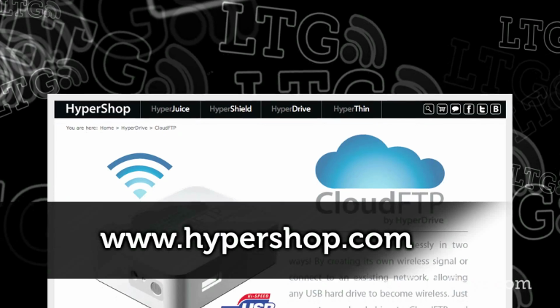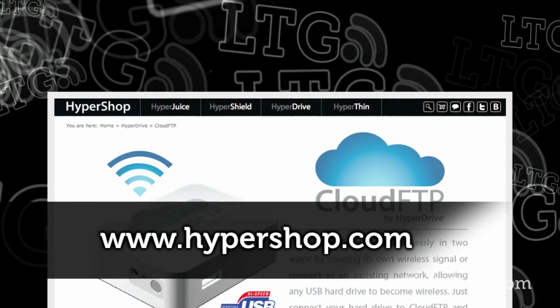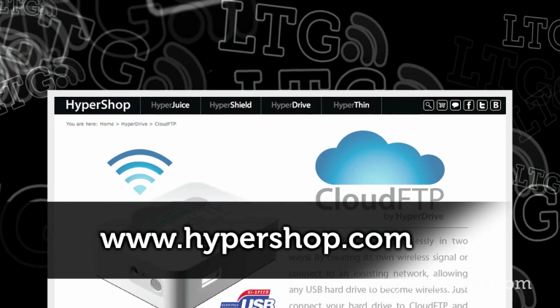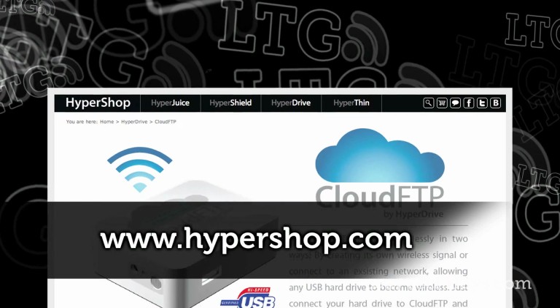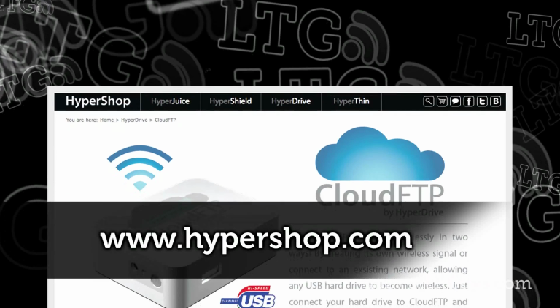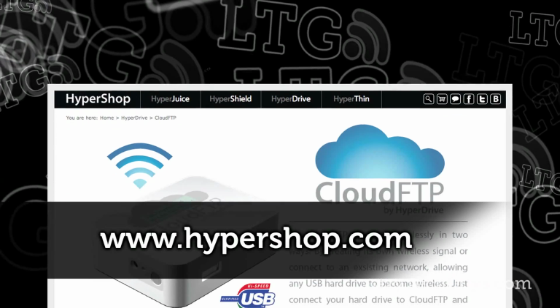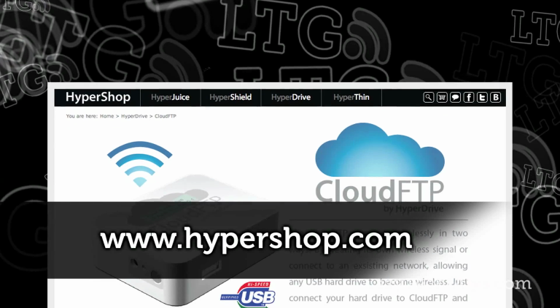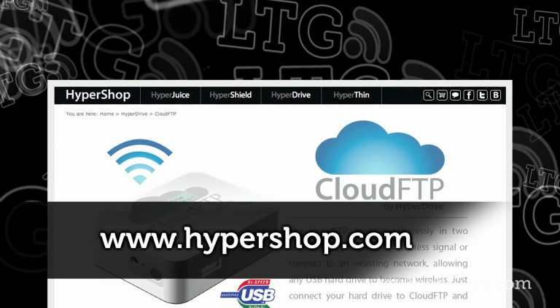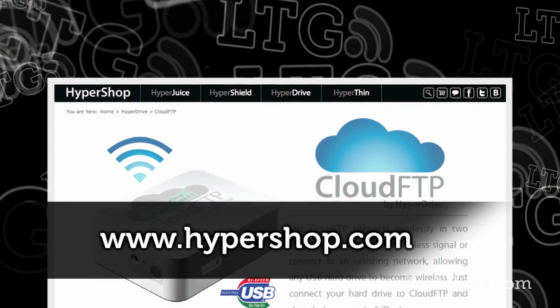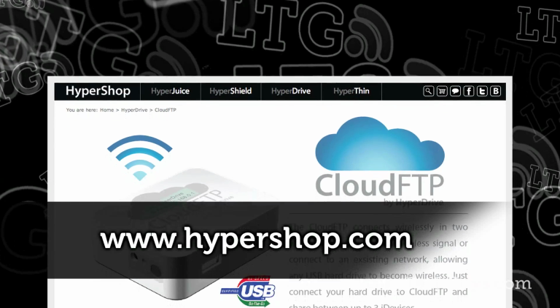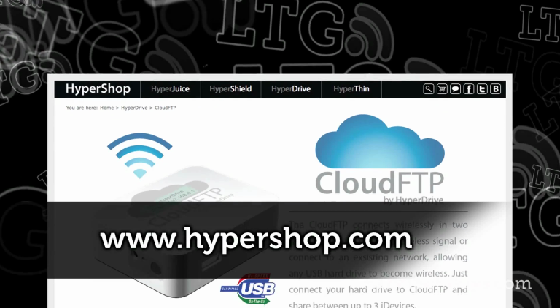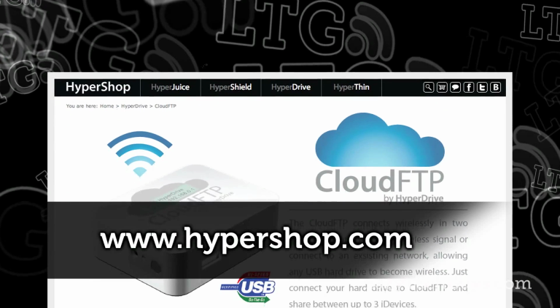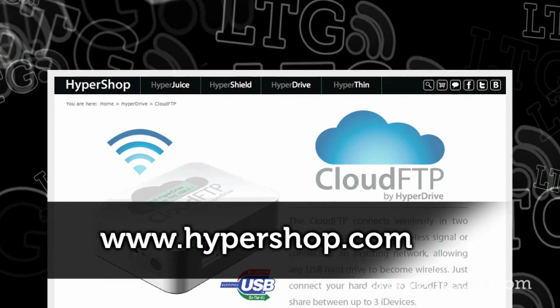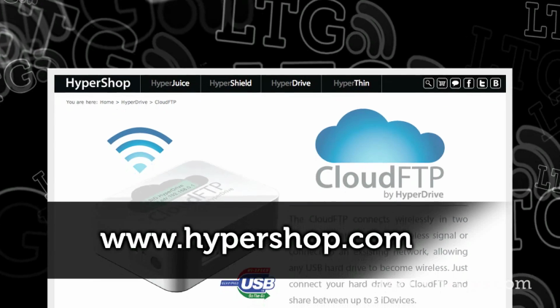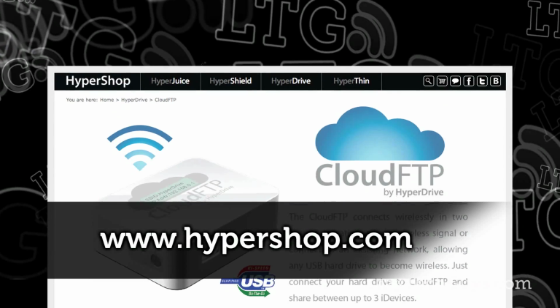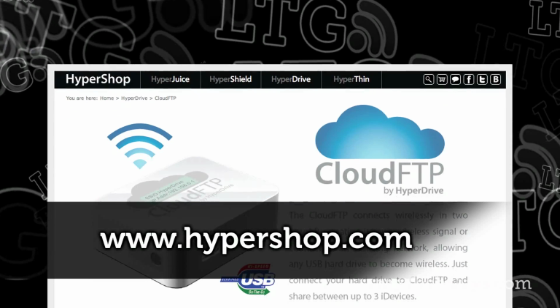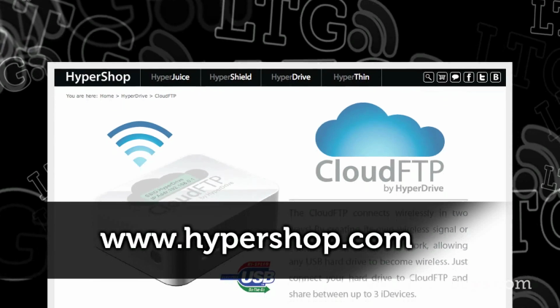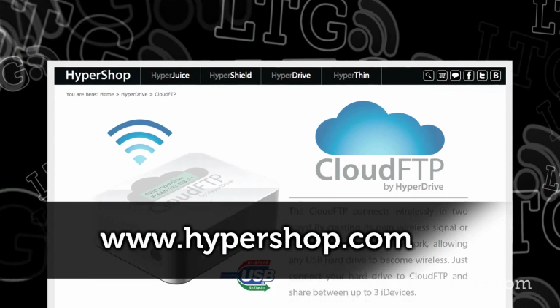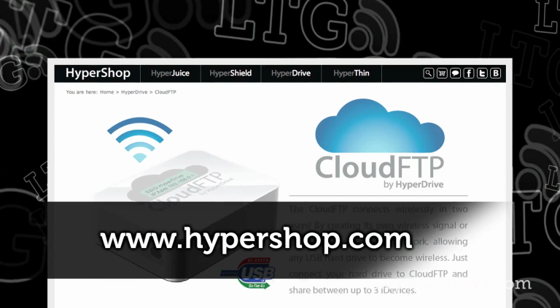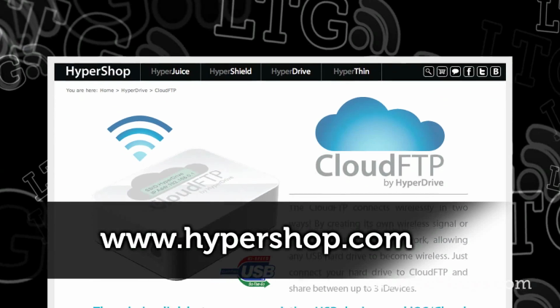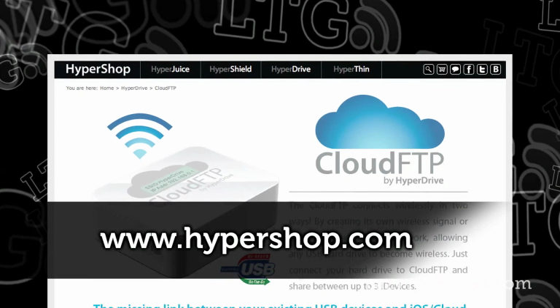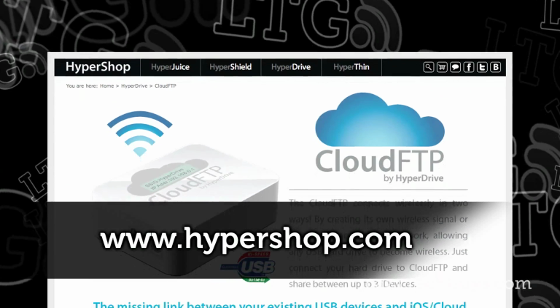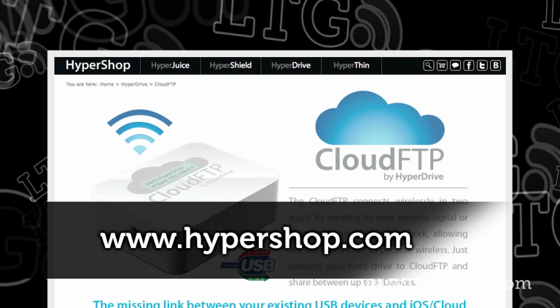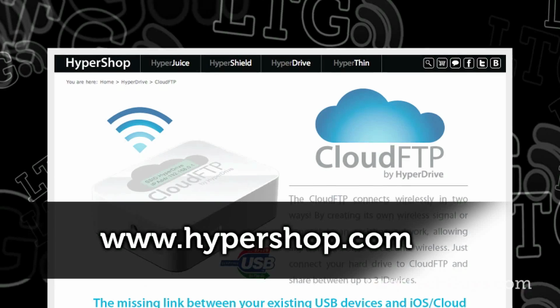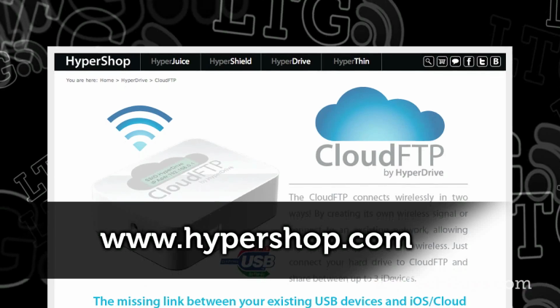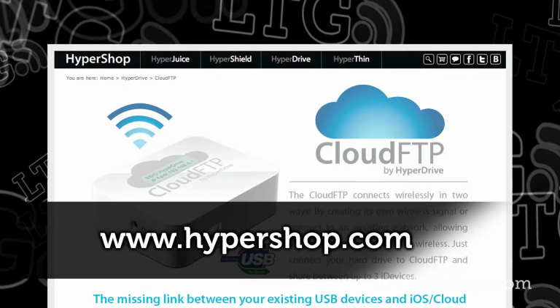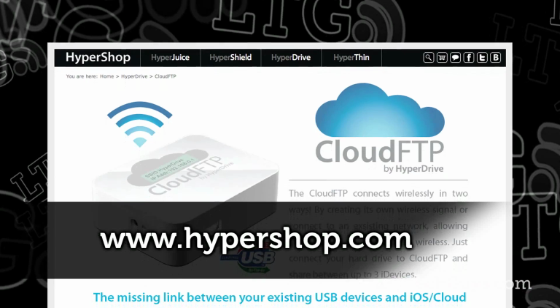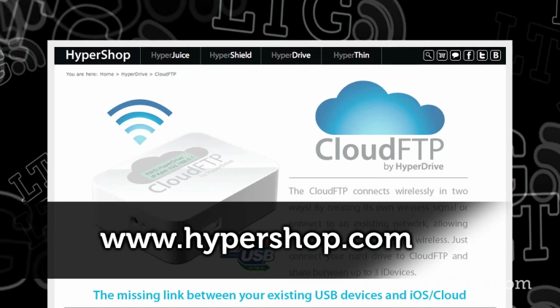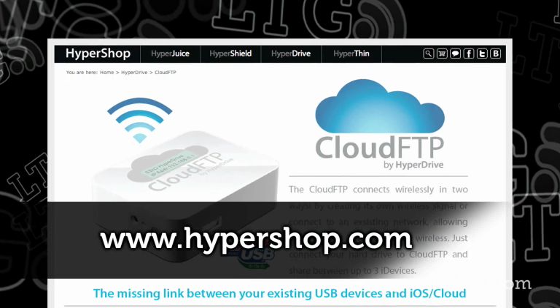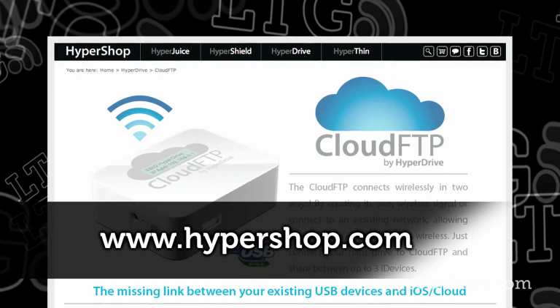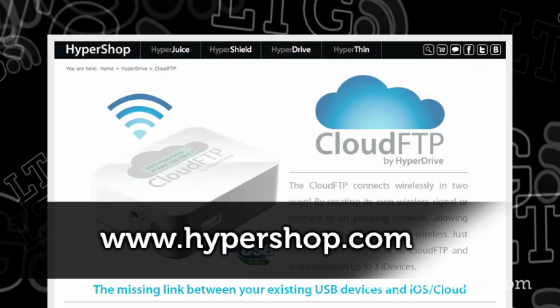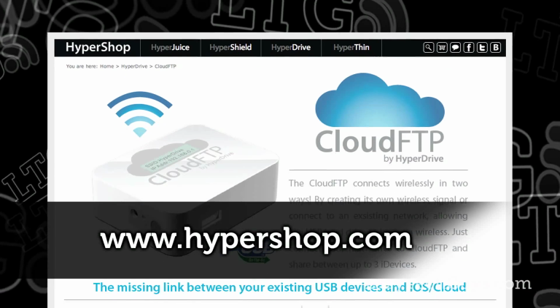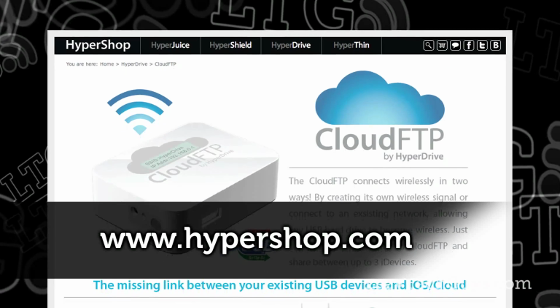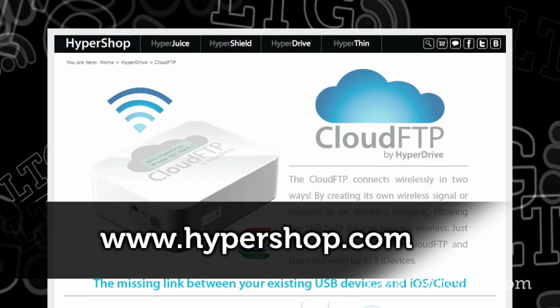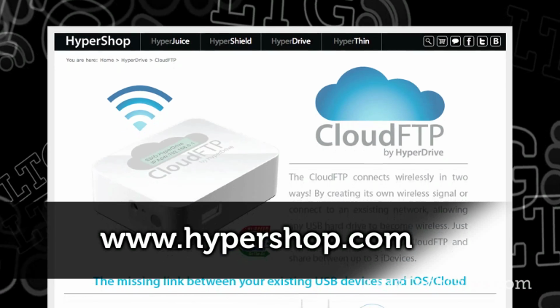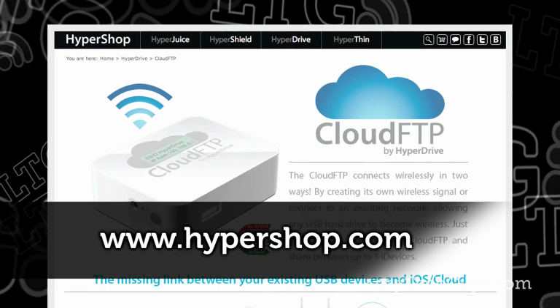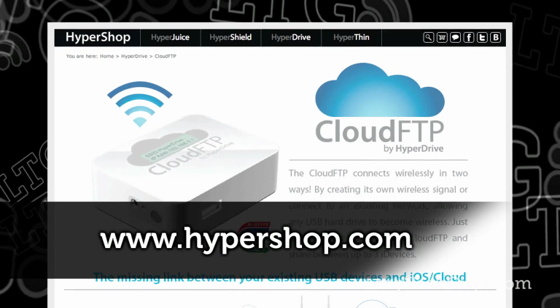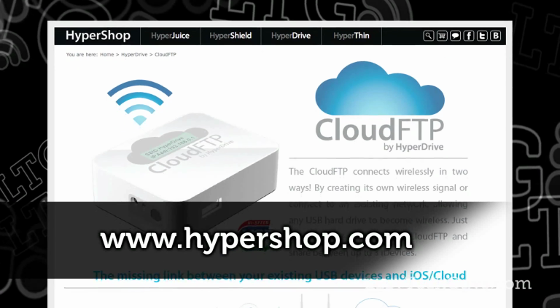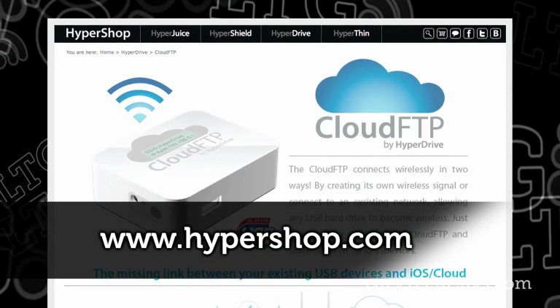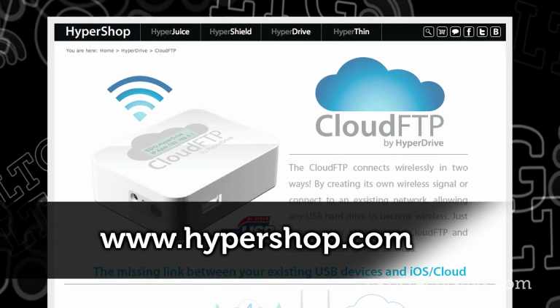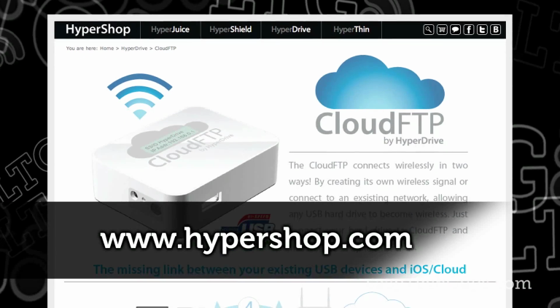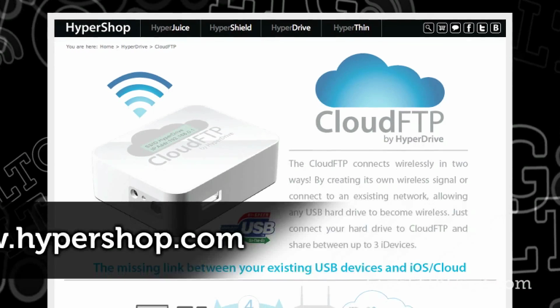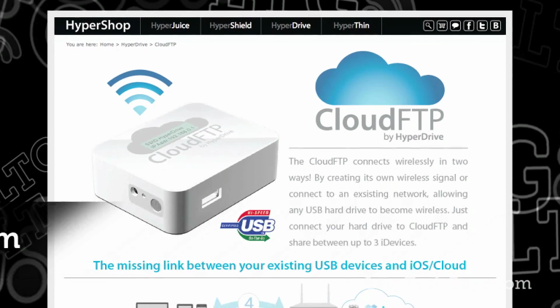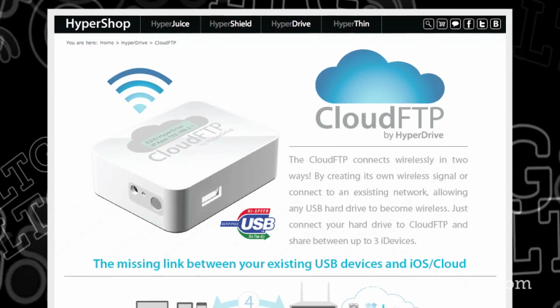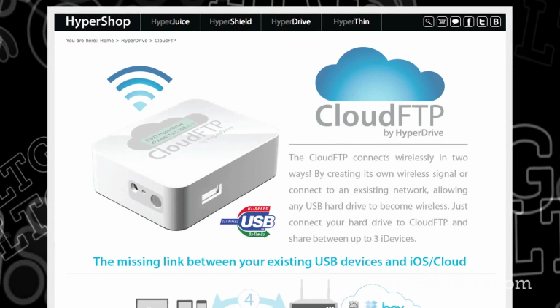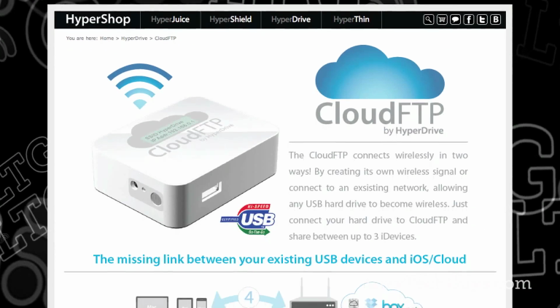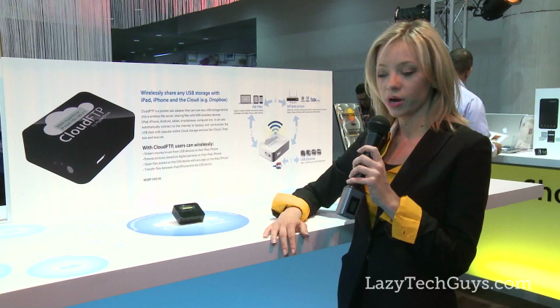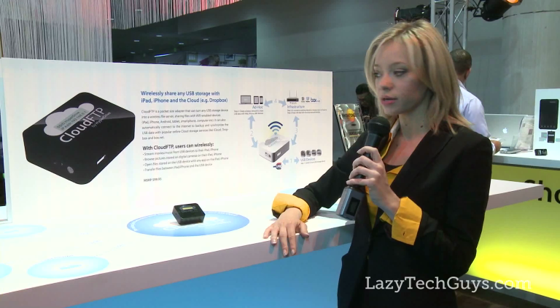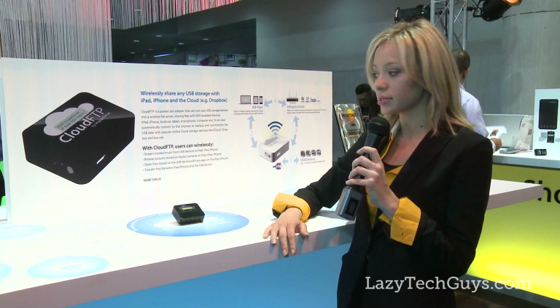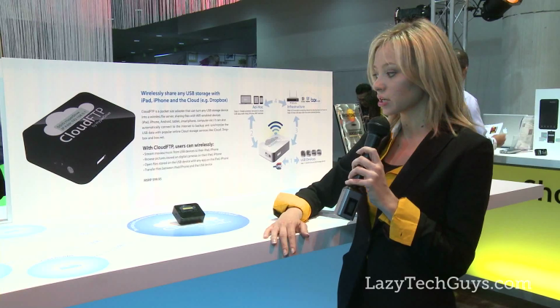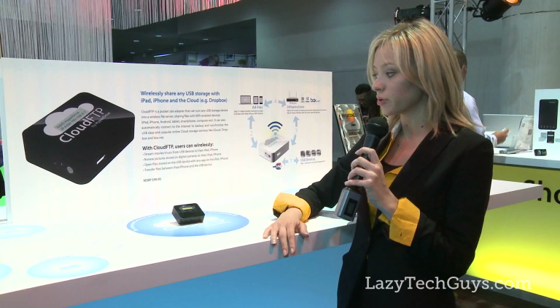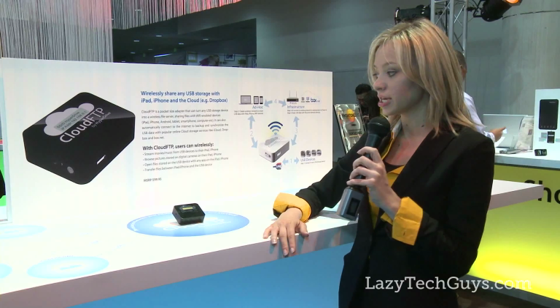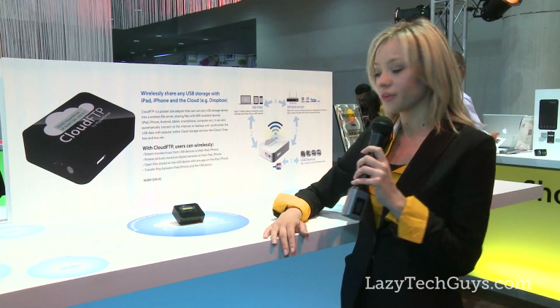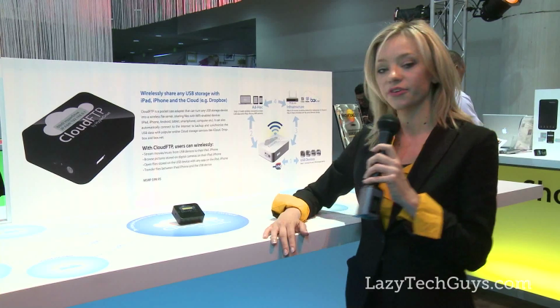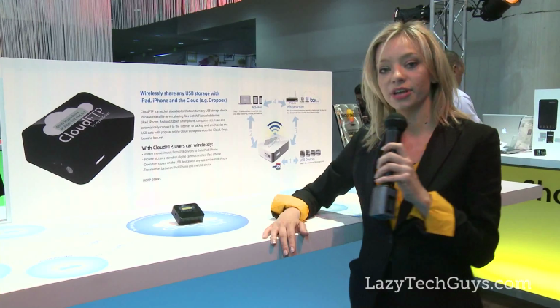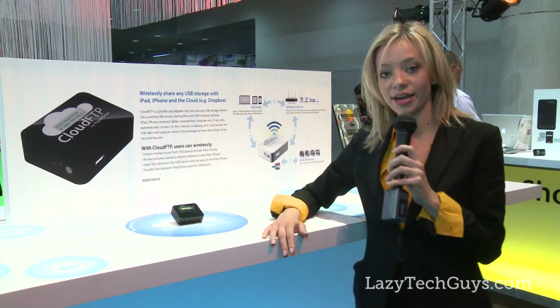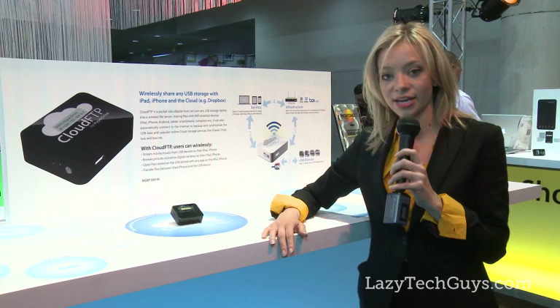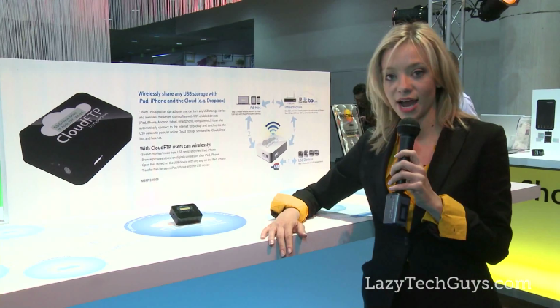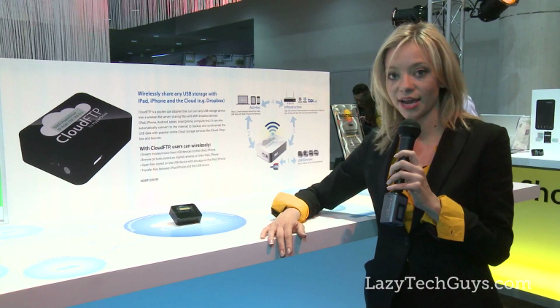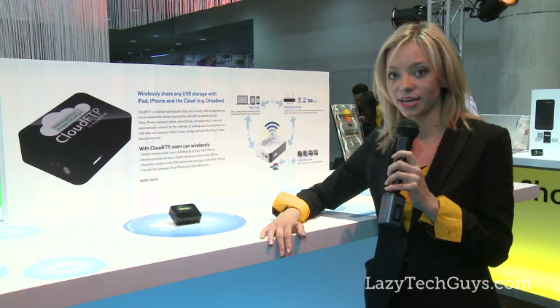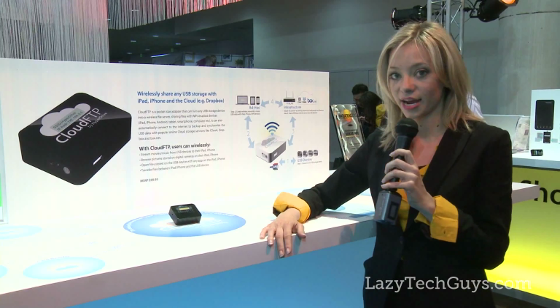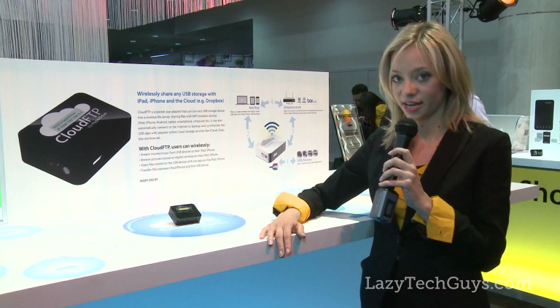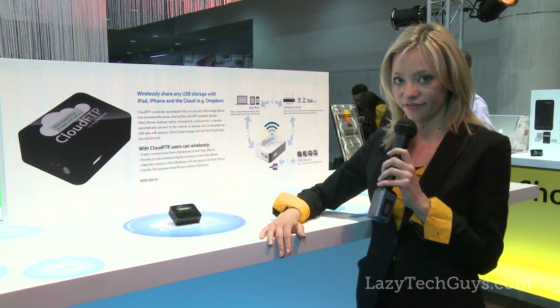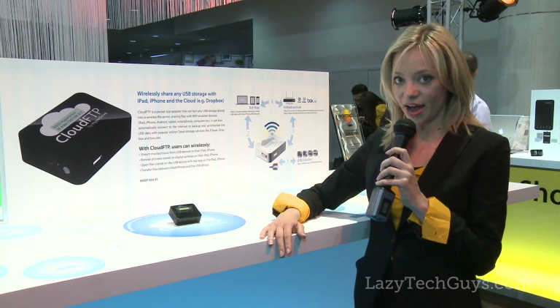Come check it out at www.hypershop.com. It's set to release for retail in February and it's going to retail for $99.95.